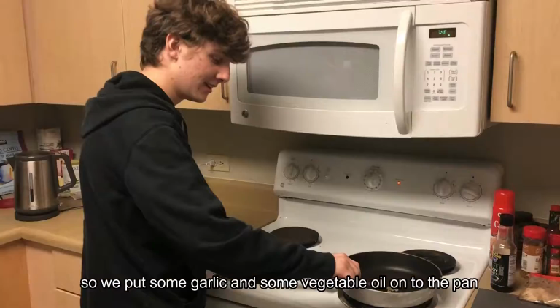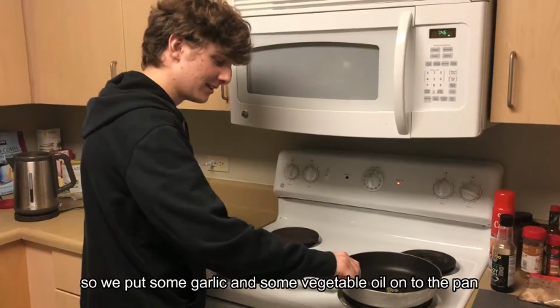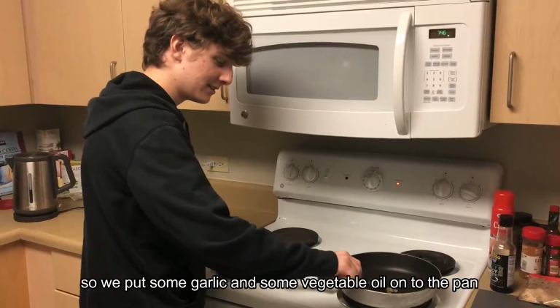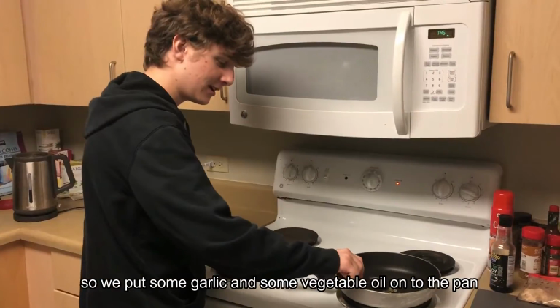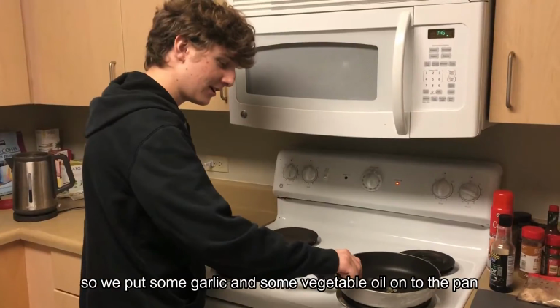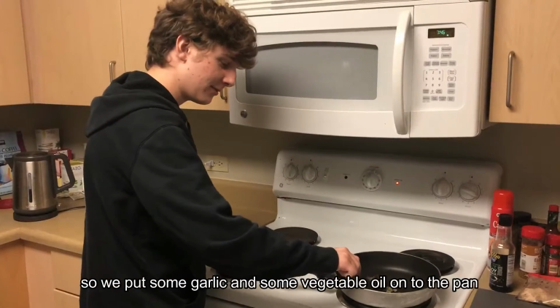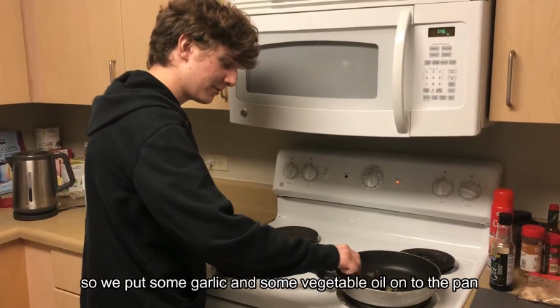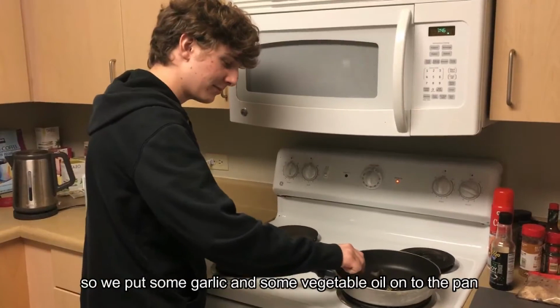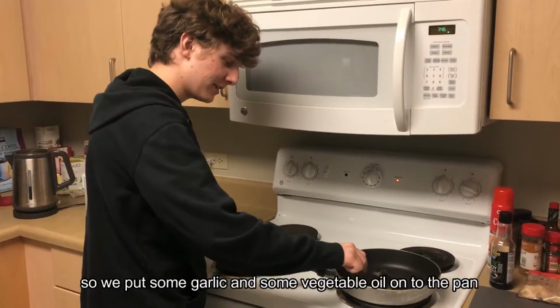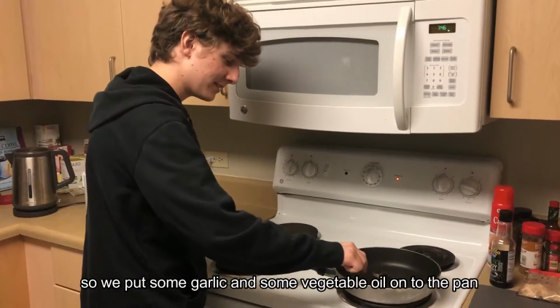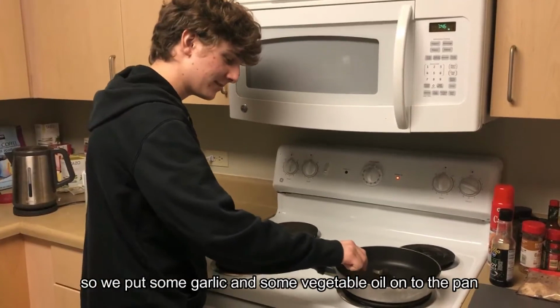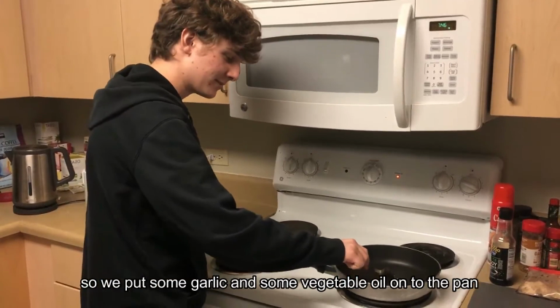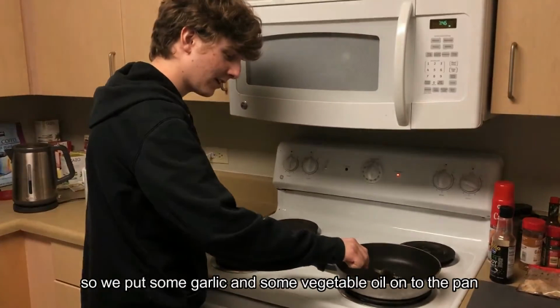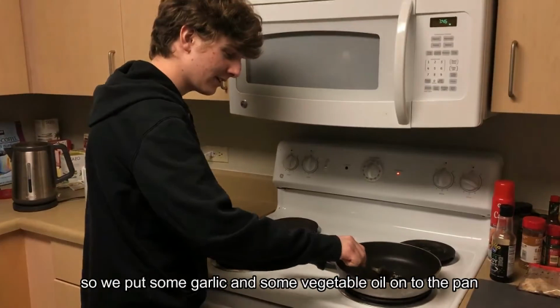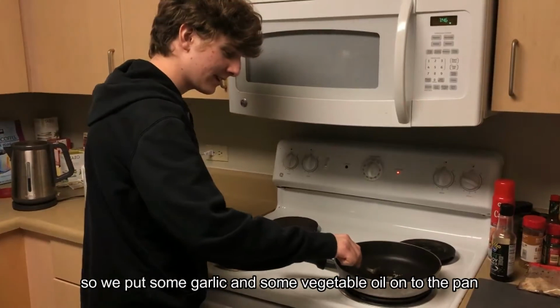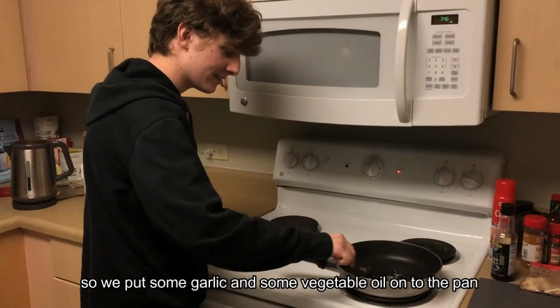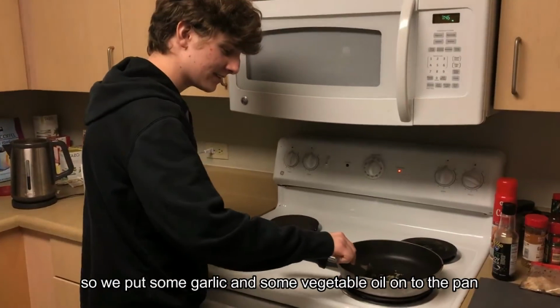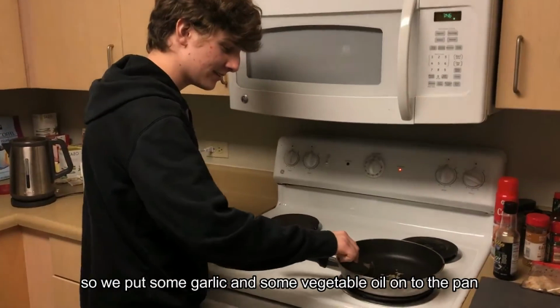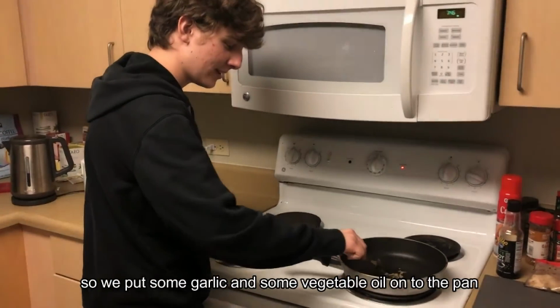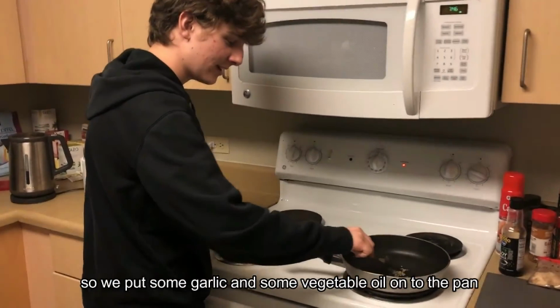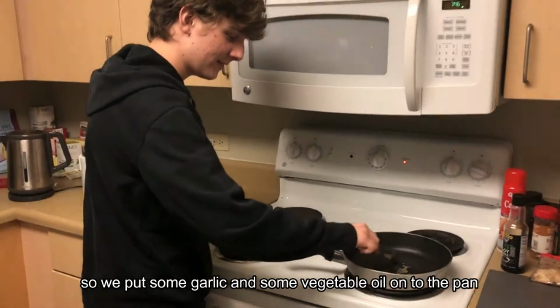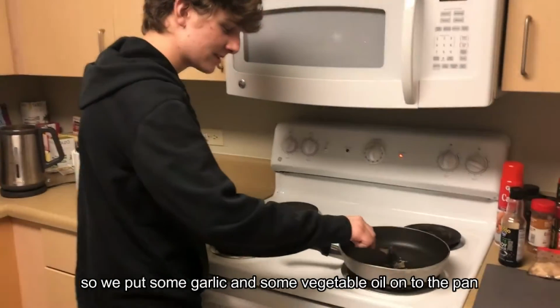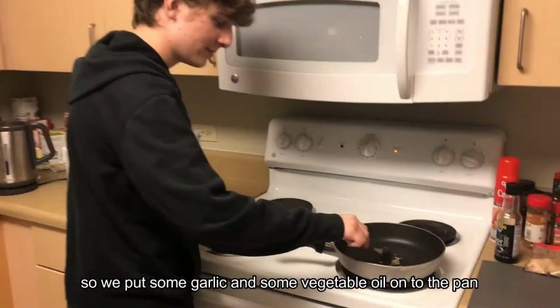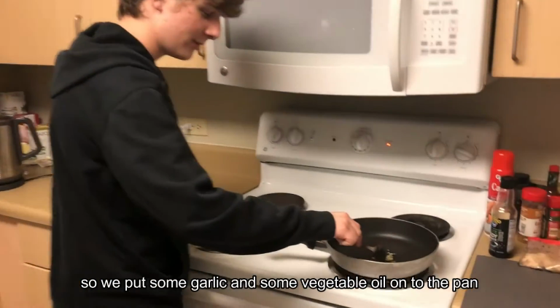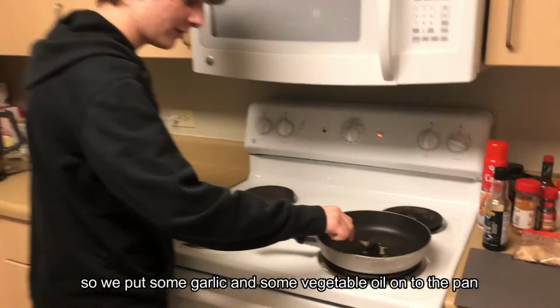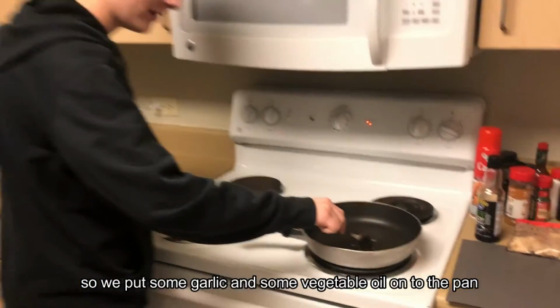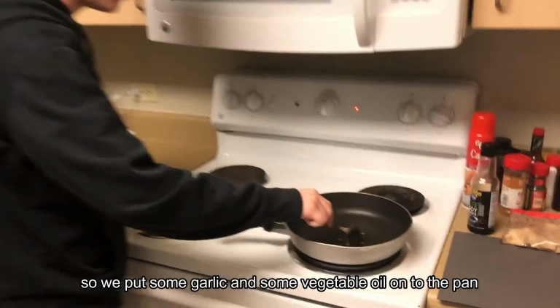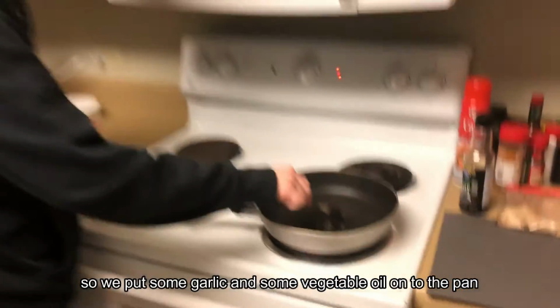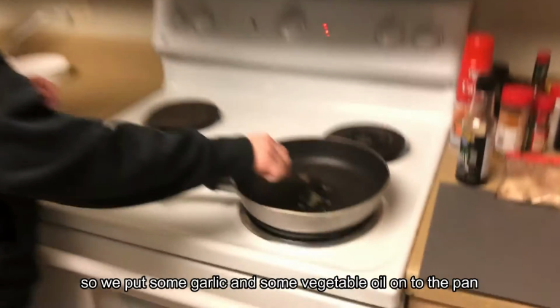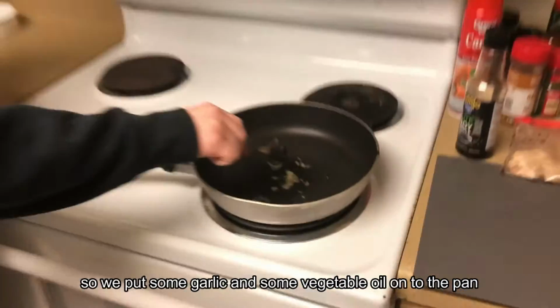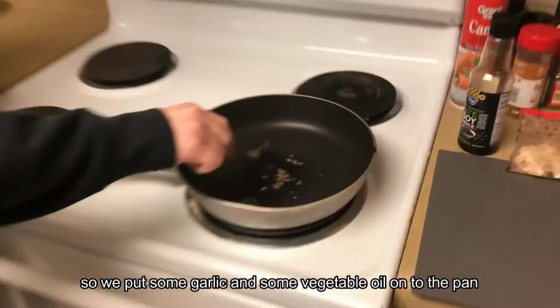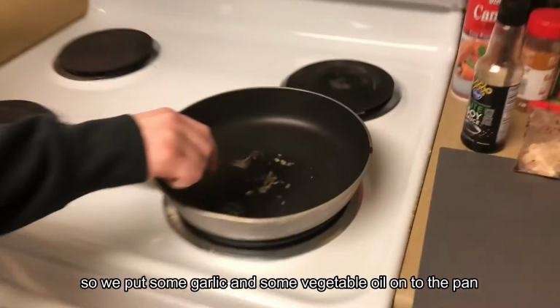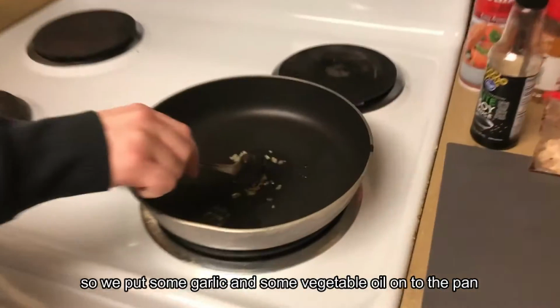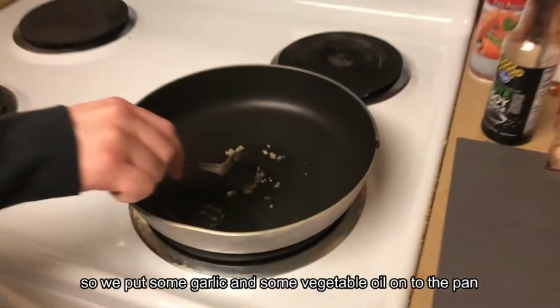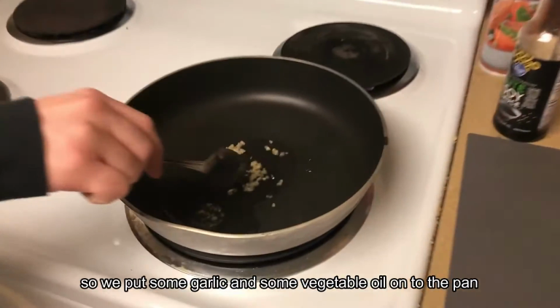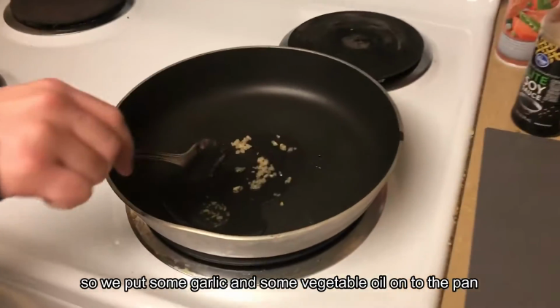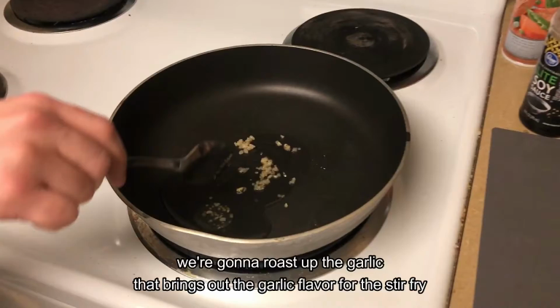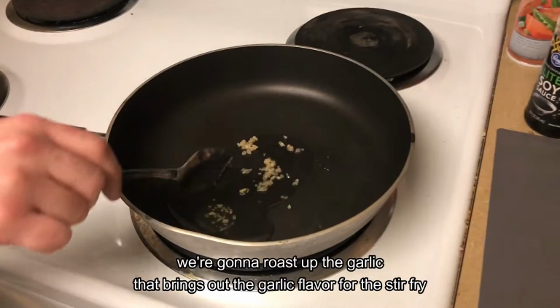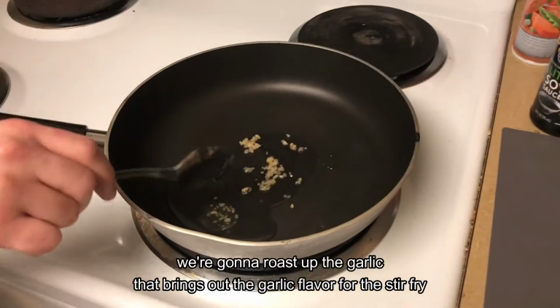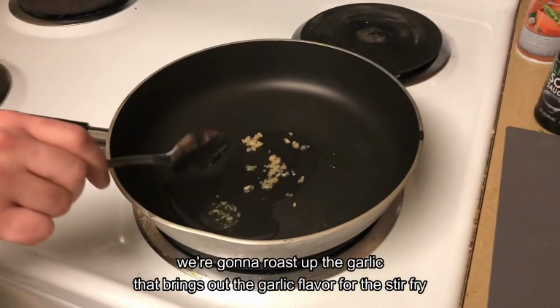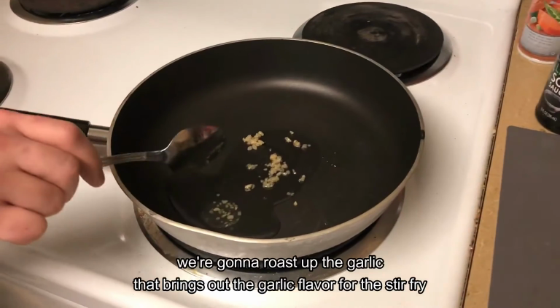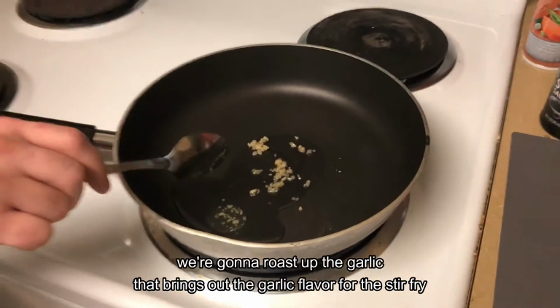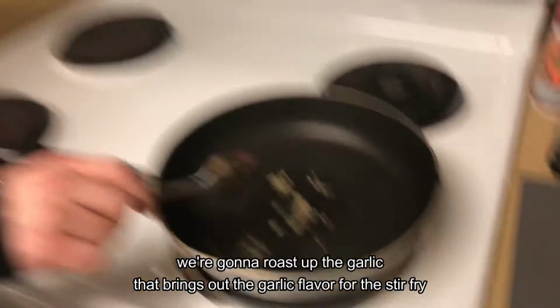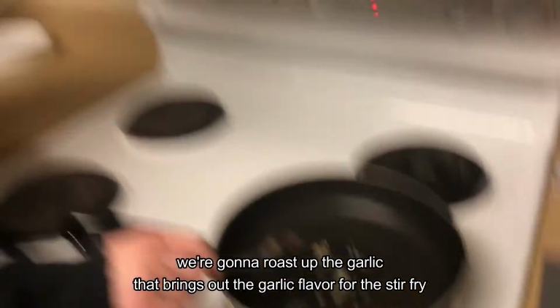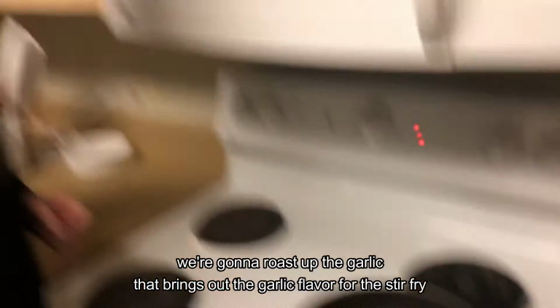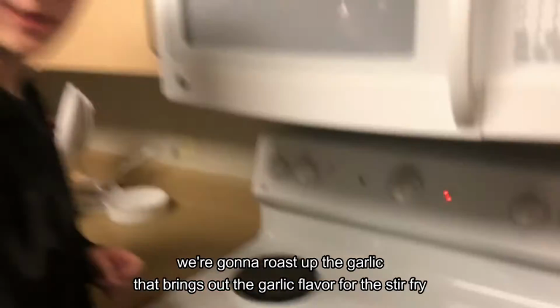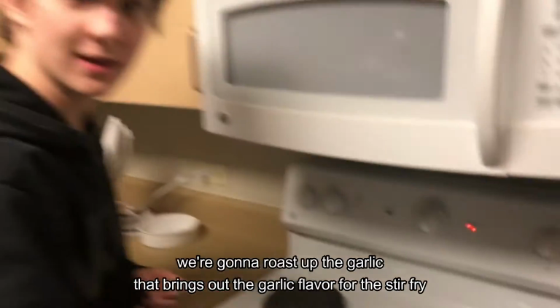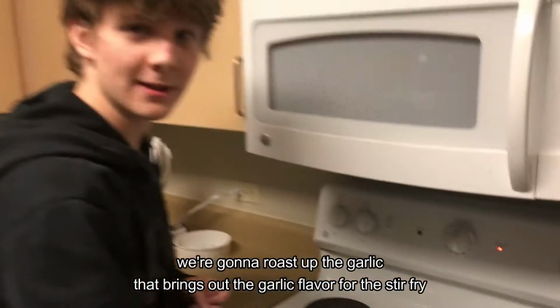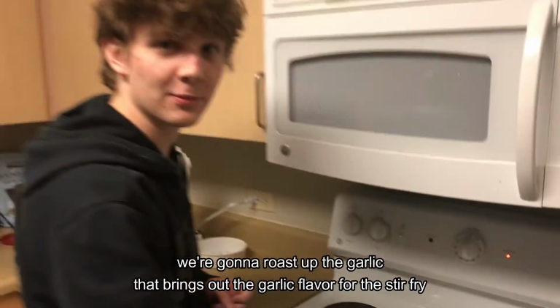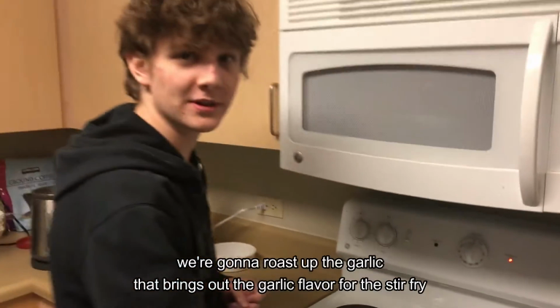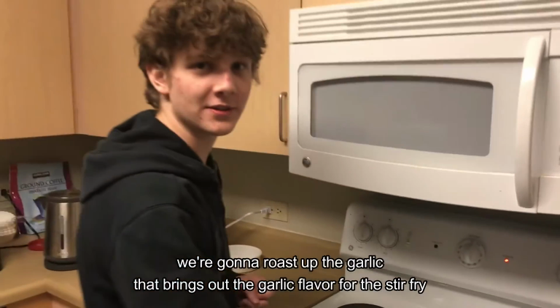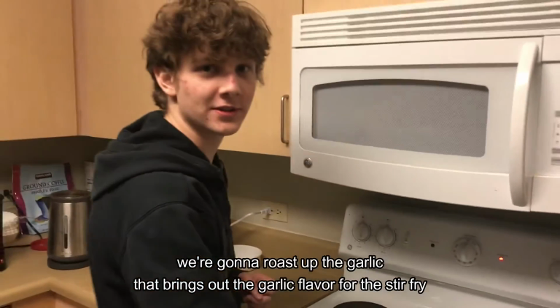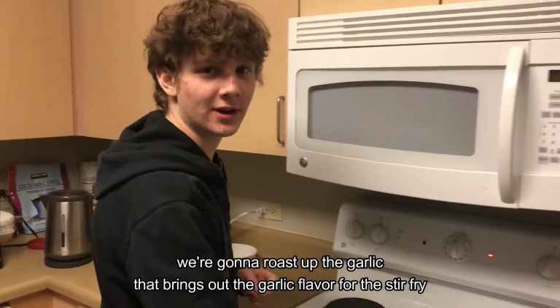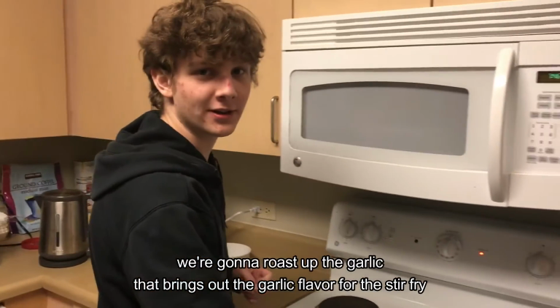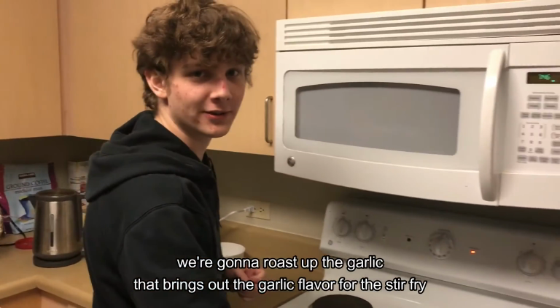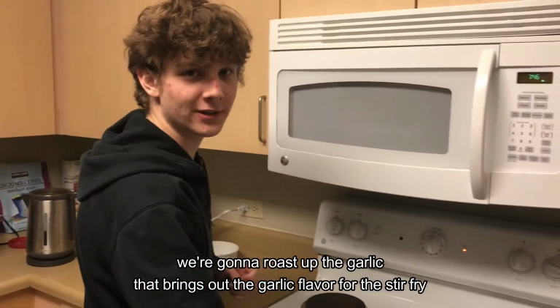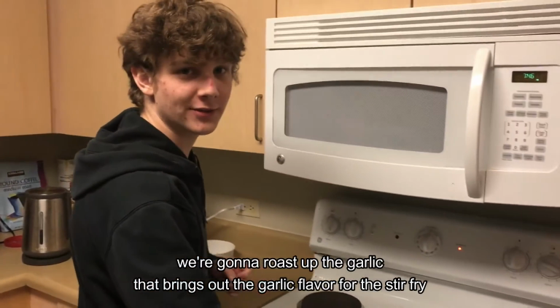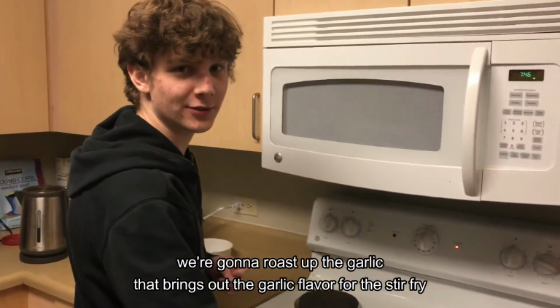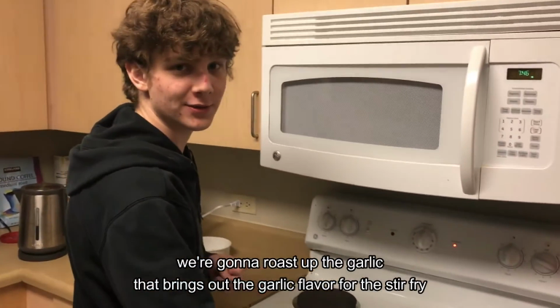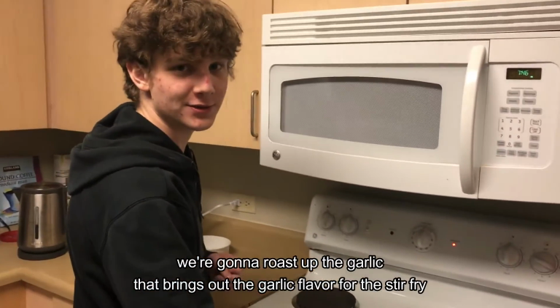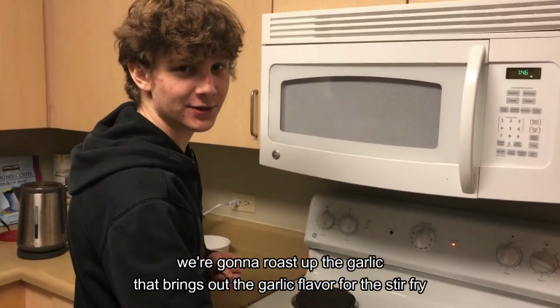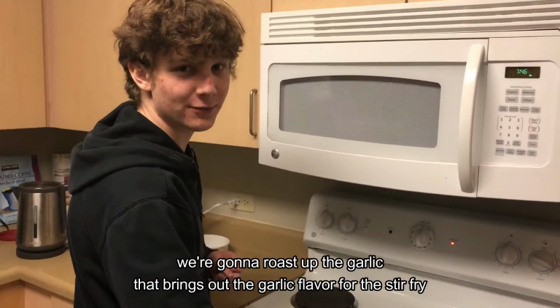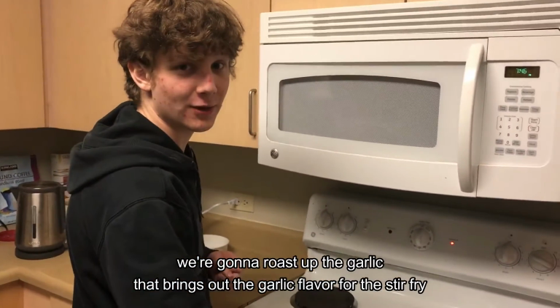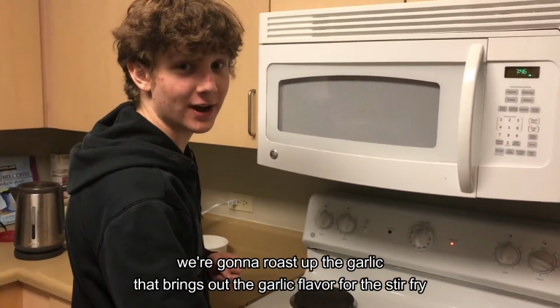We put some garlic and some vegetable oil into the pan. We're gonna roast up the garlic — that brings out the garlic flavor for the stir-fry.